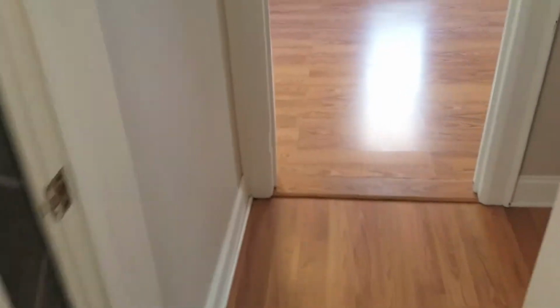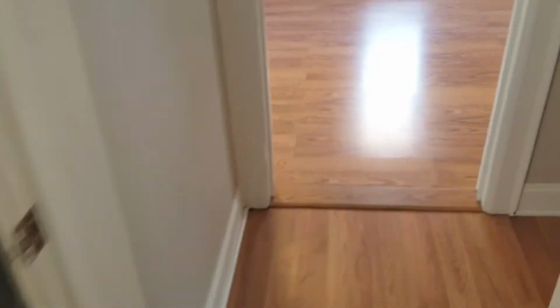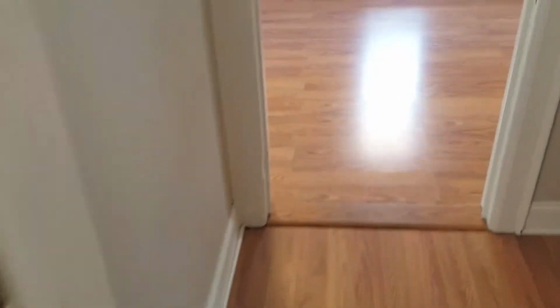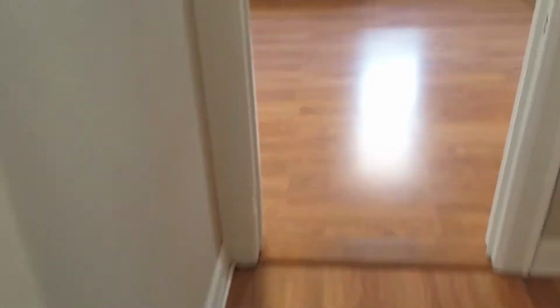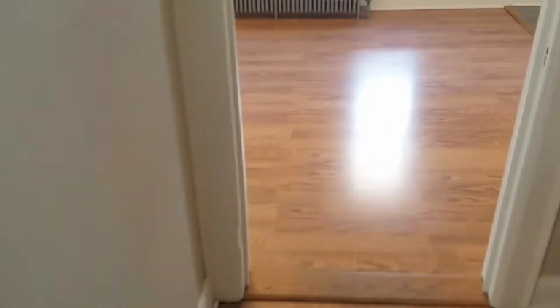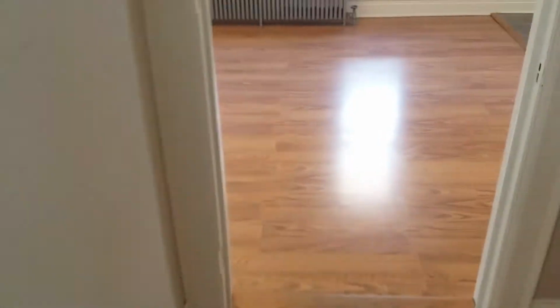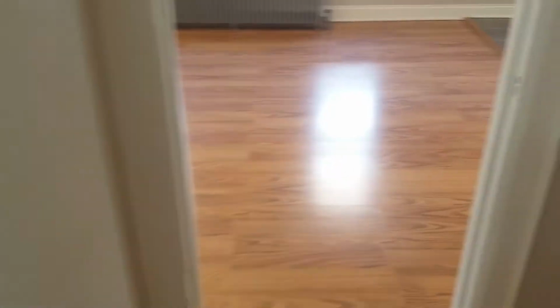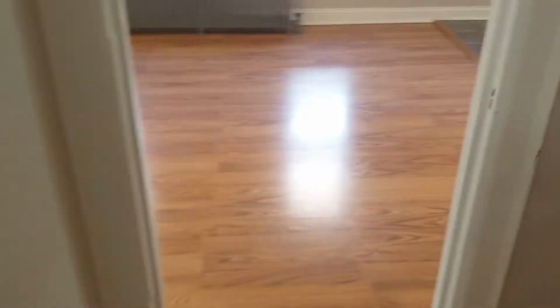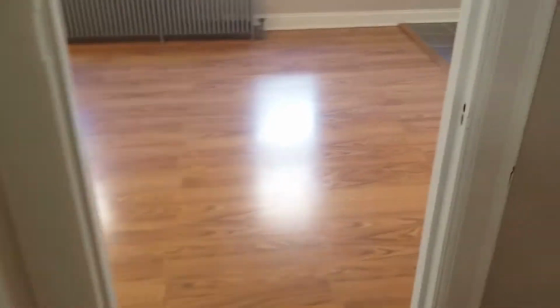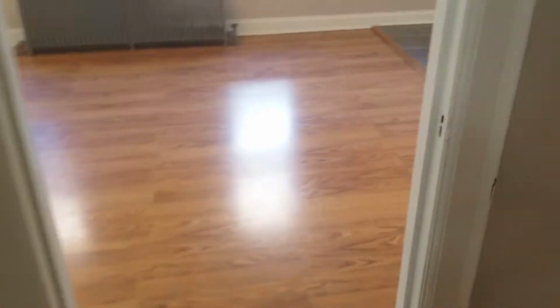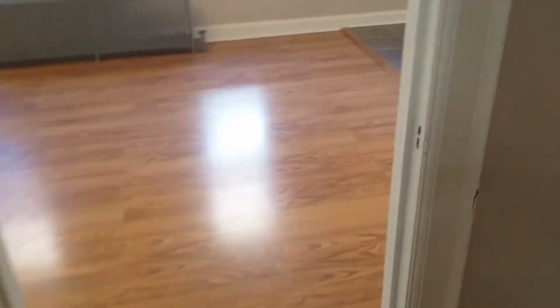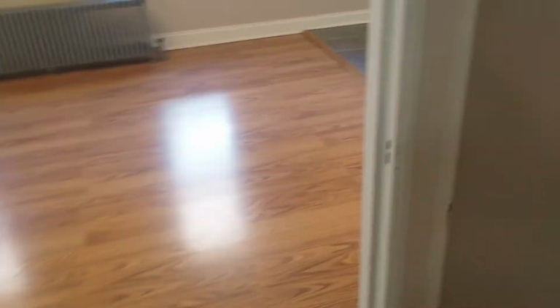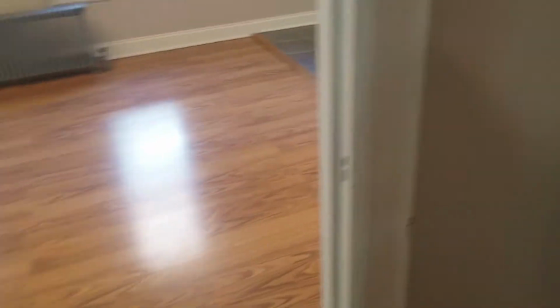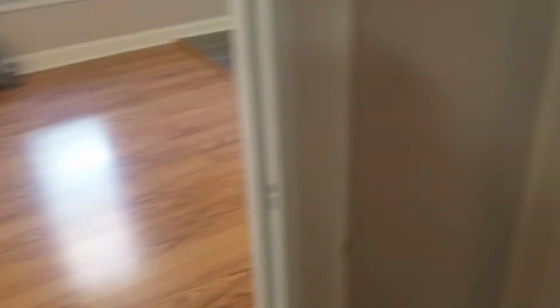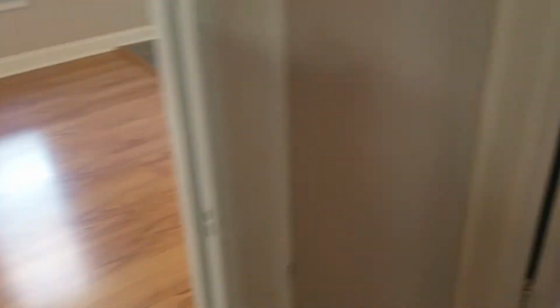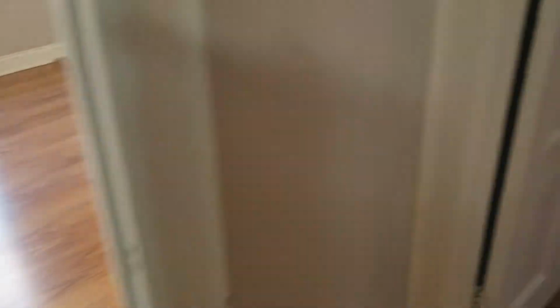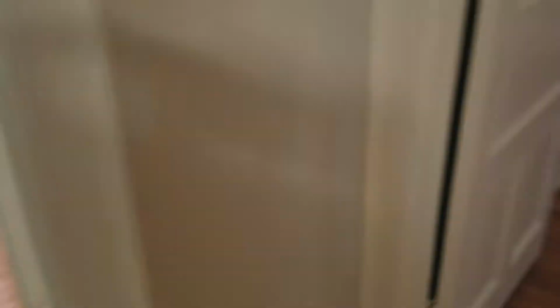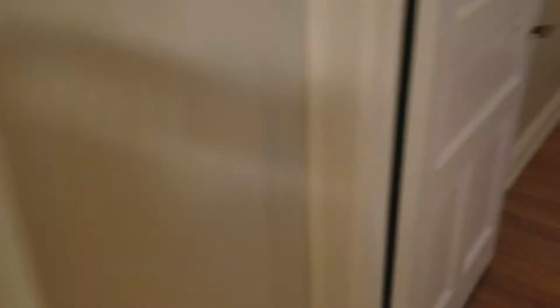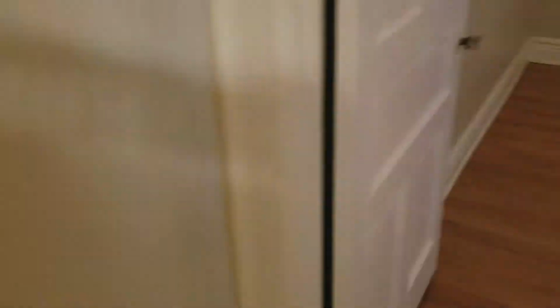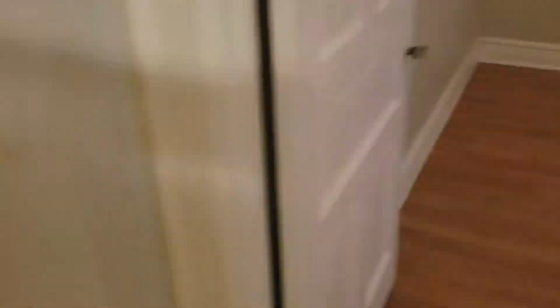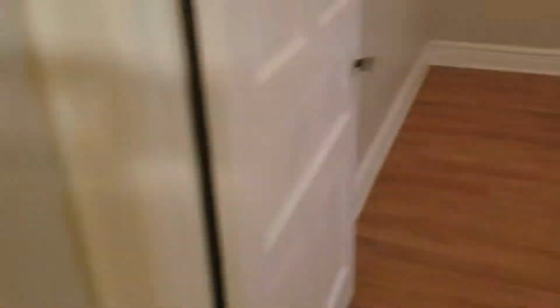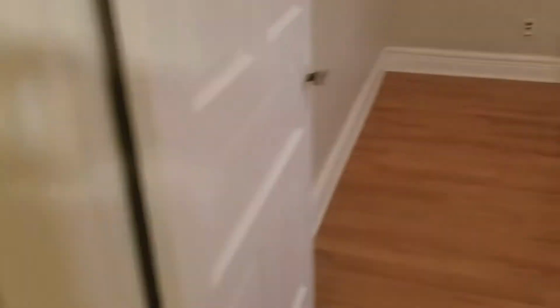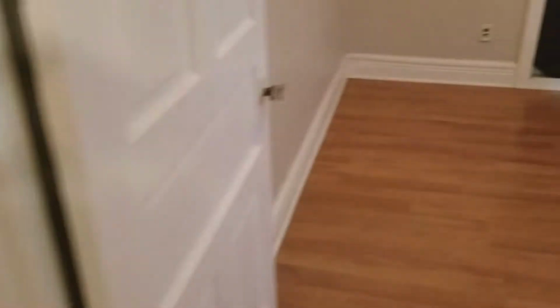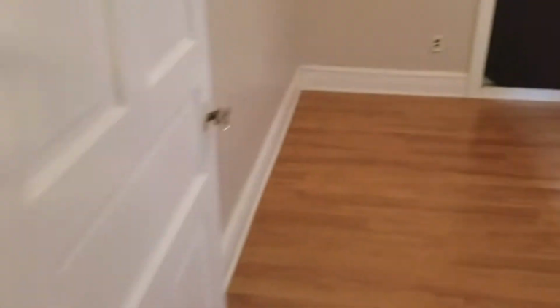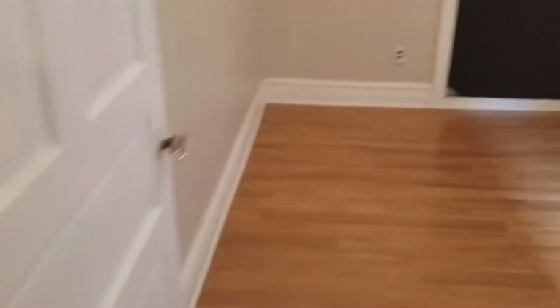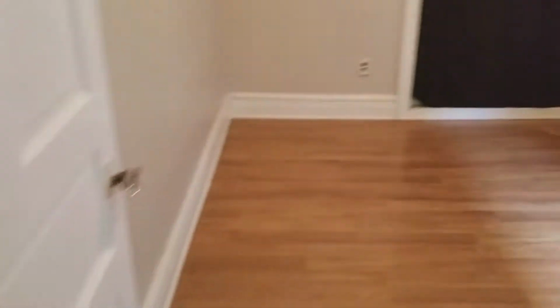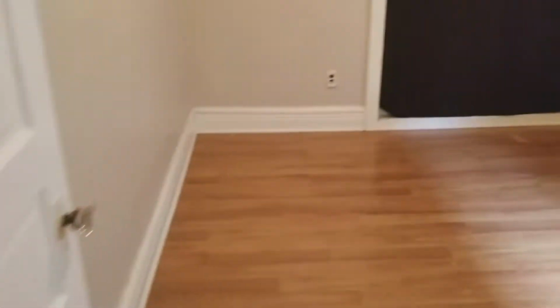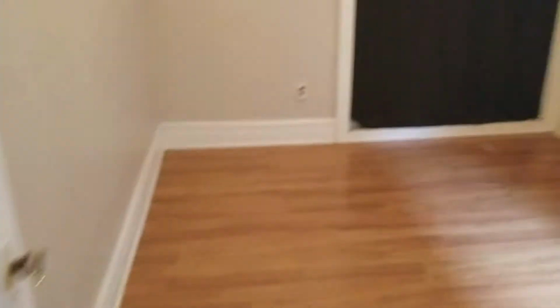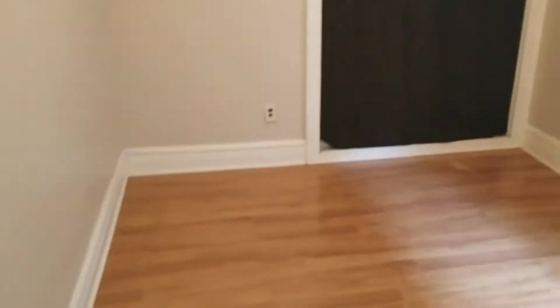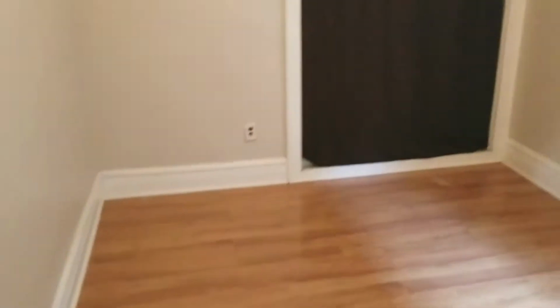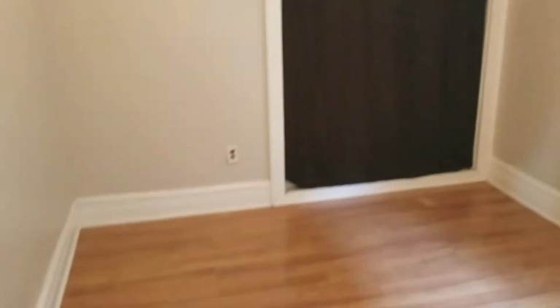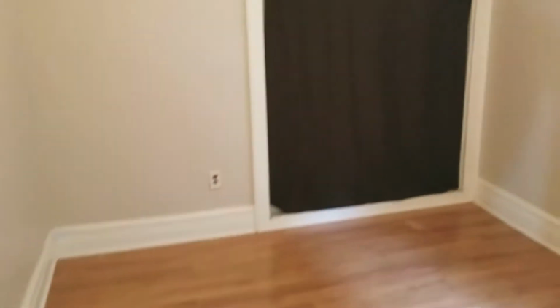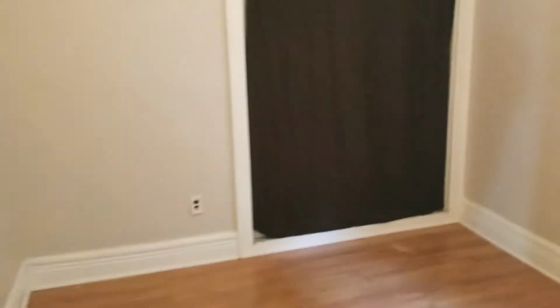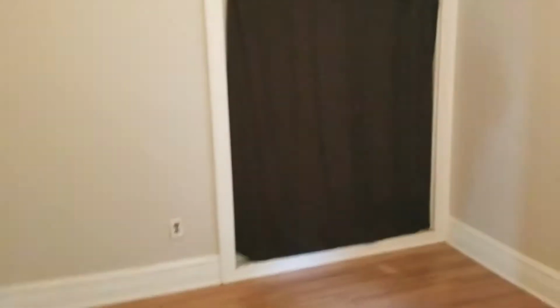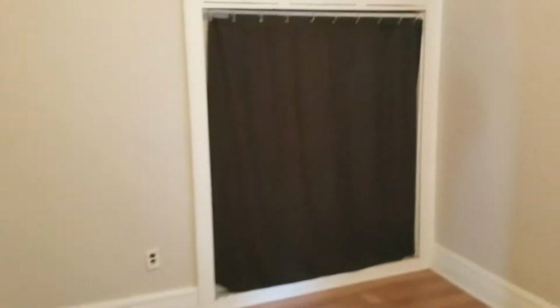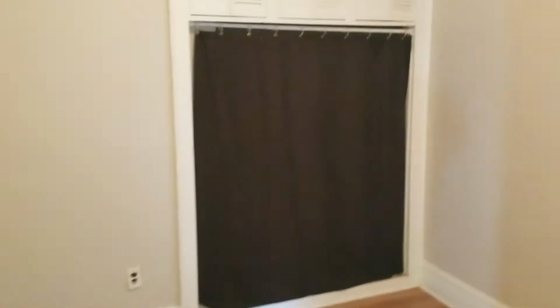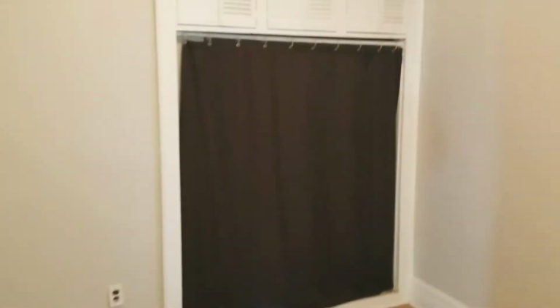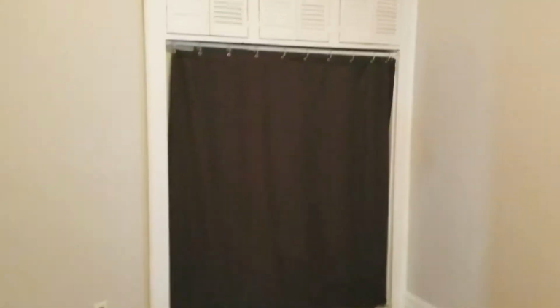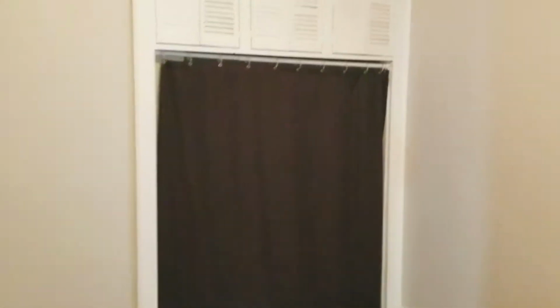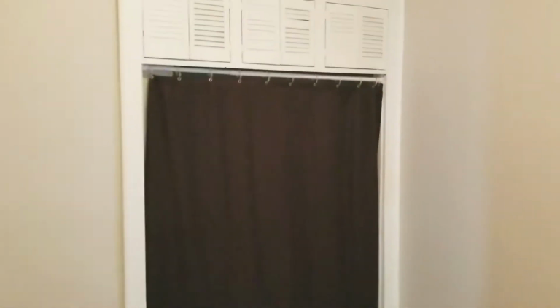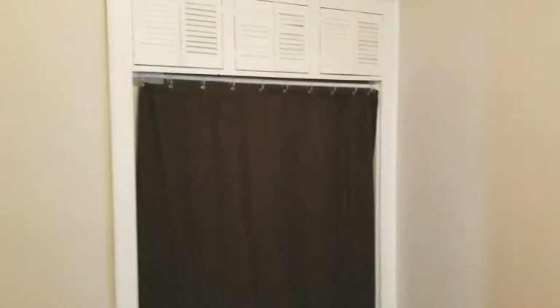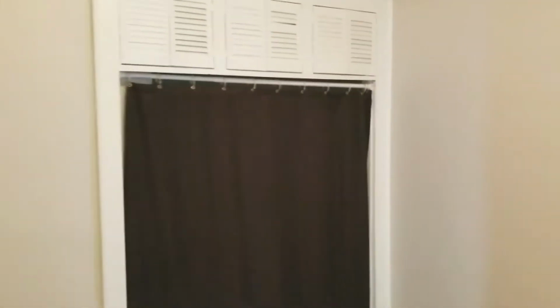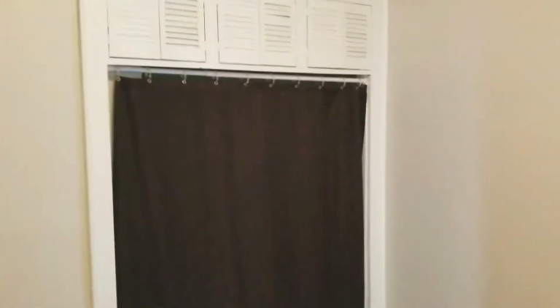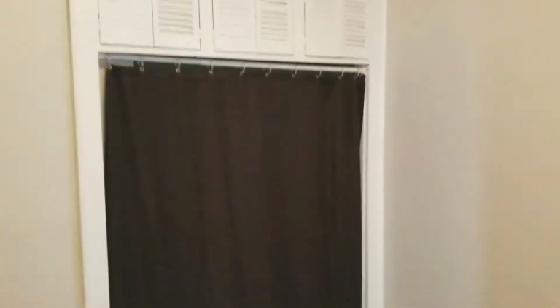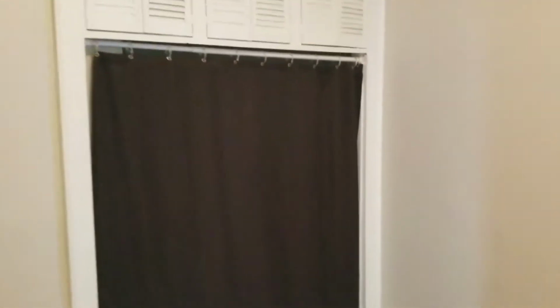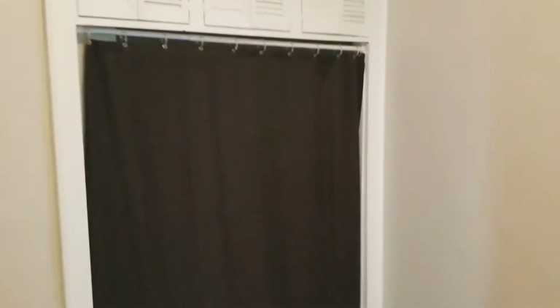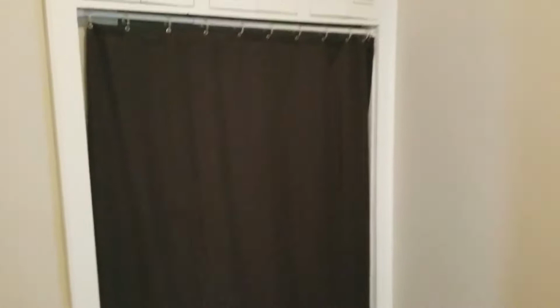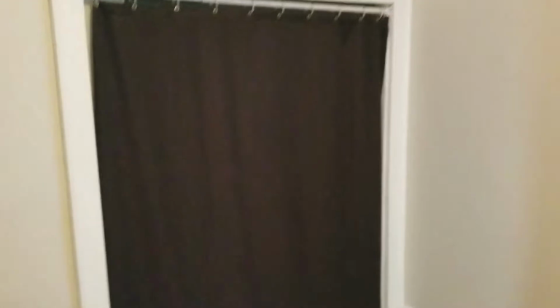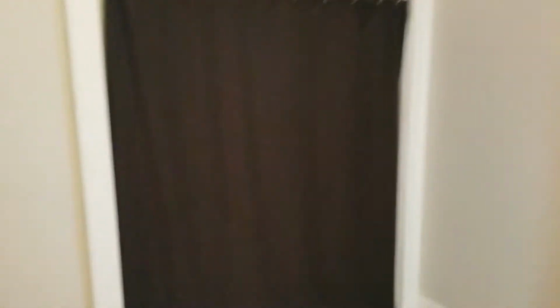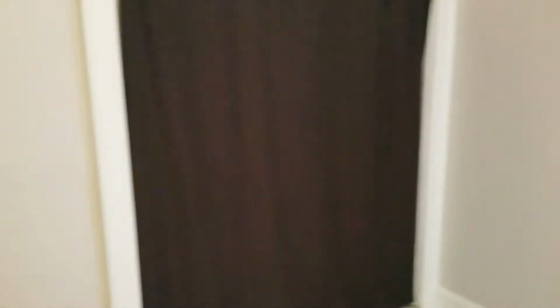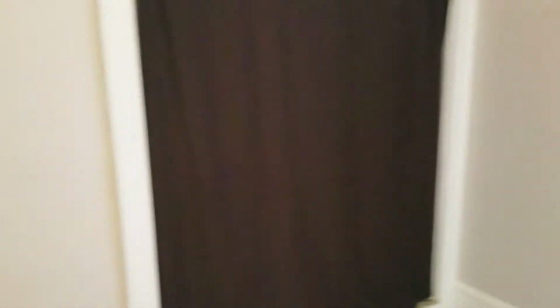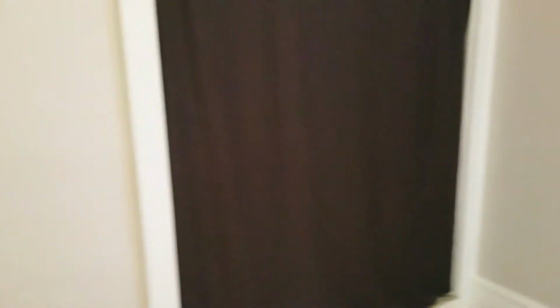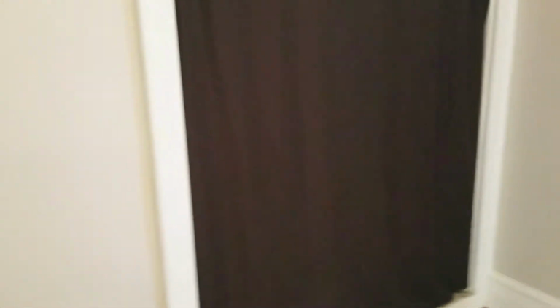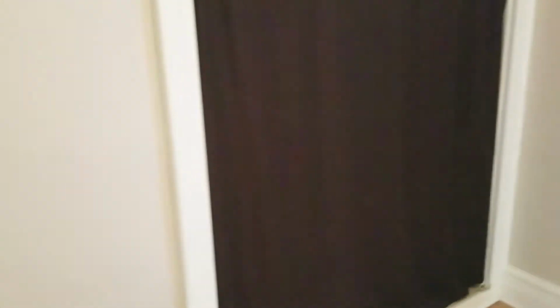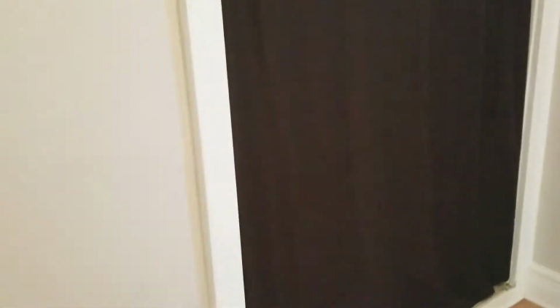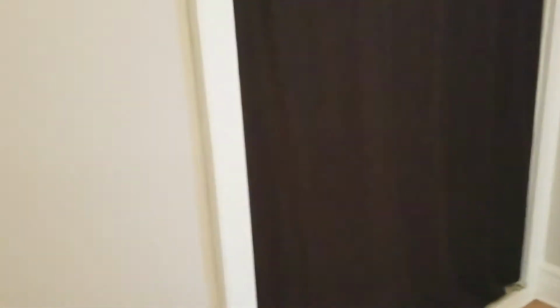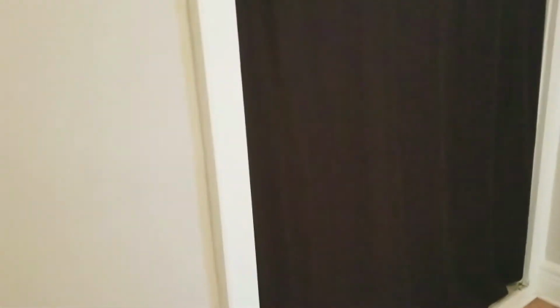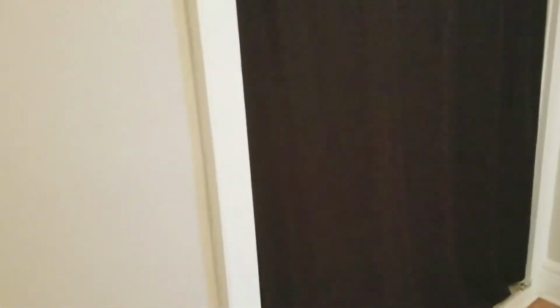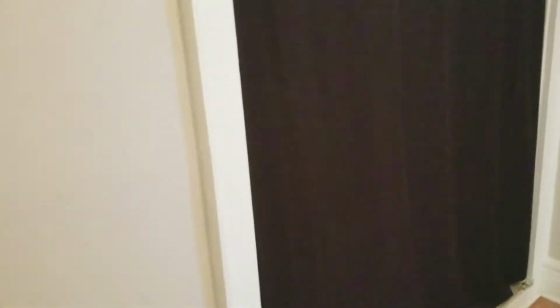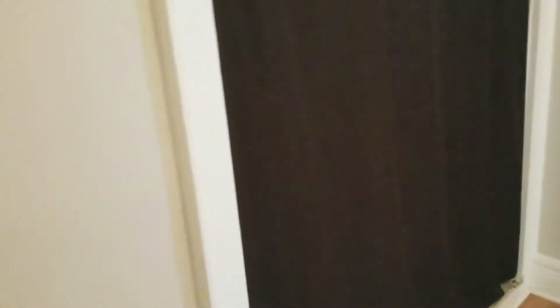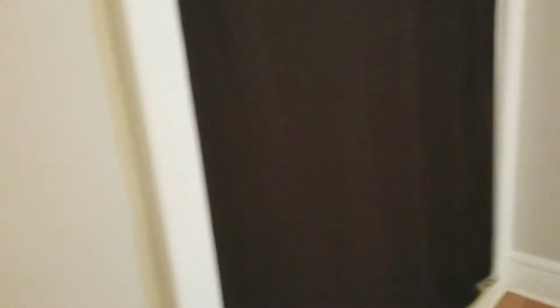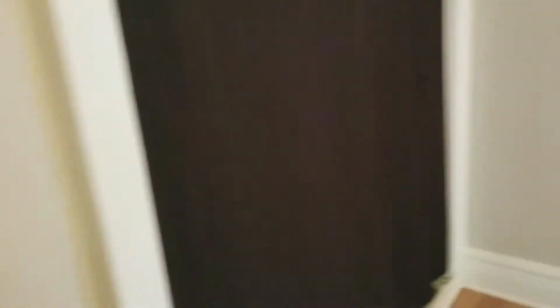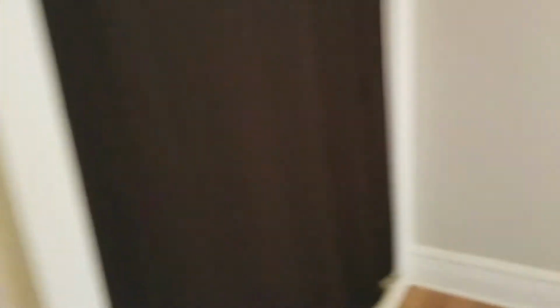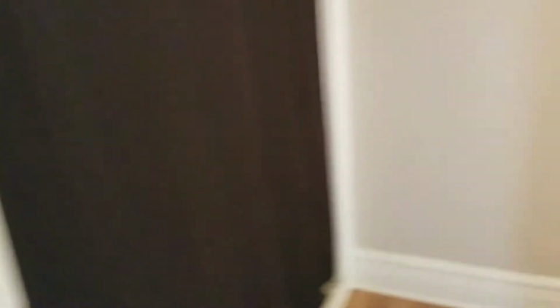And into bedroom two. Bedroom two is a little bit larger than bedroom one. This bedroom also features a closet.